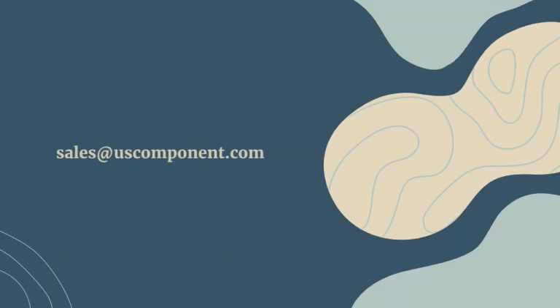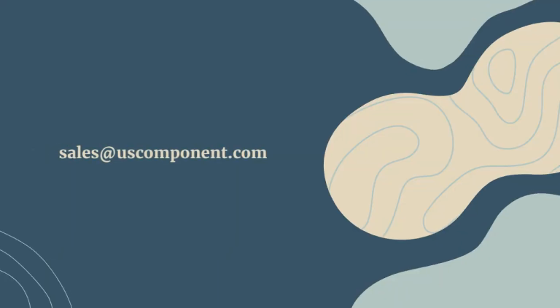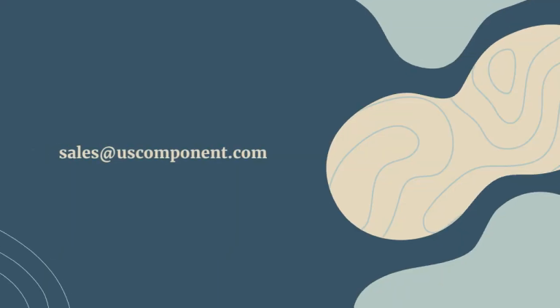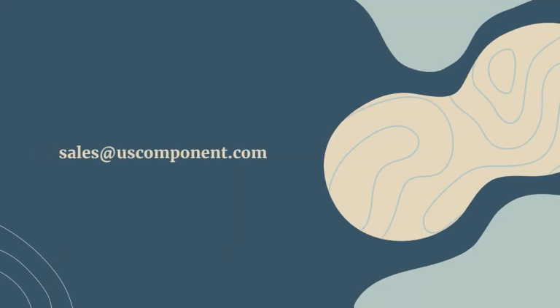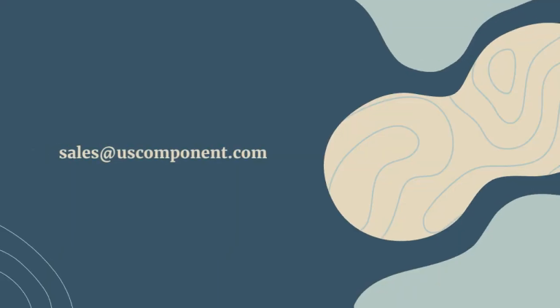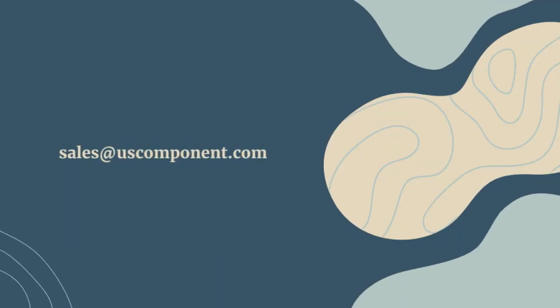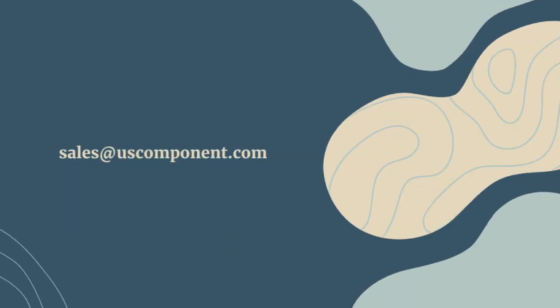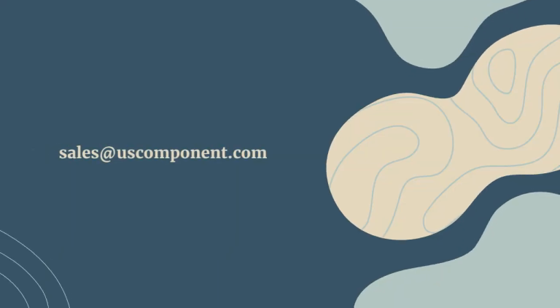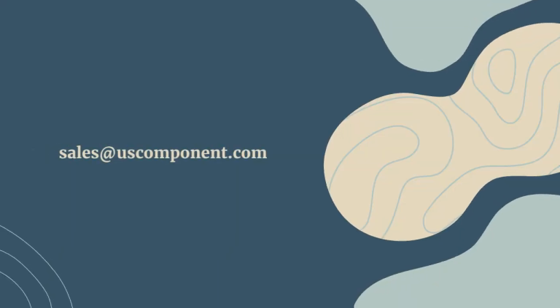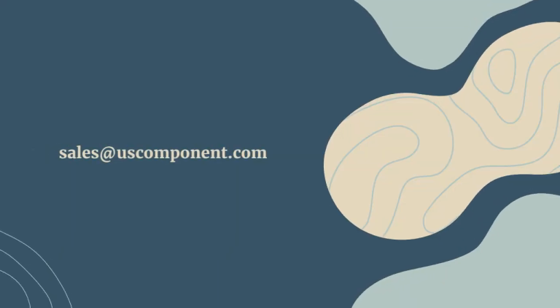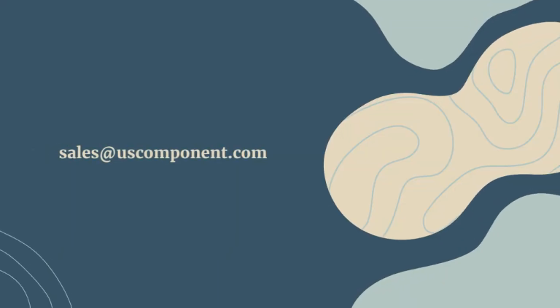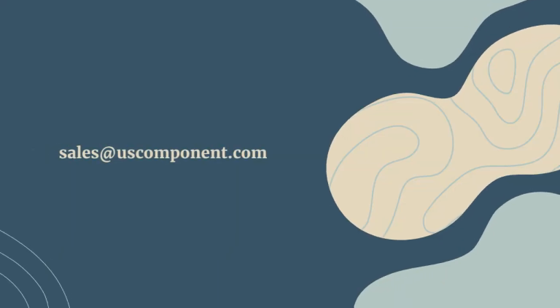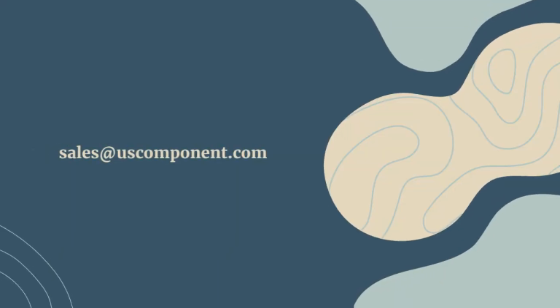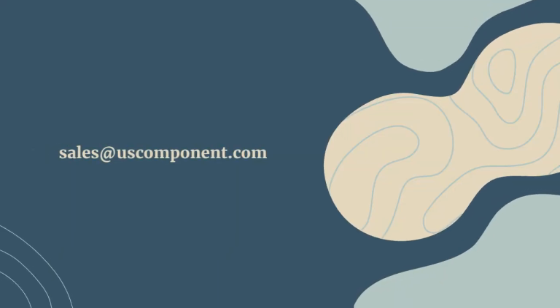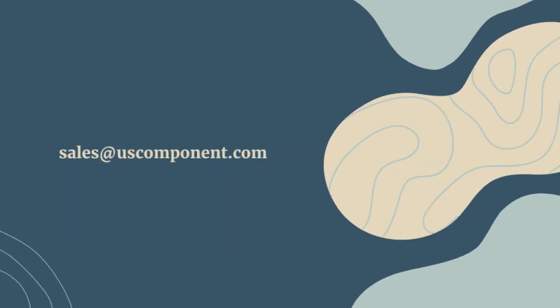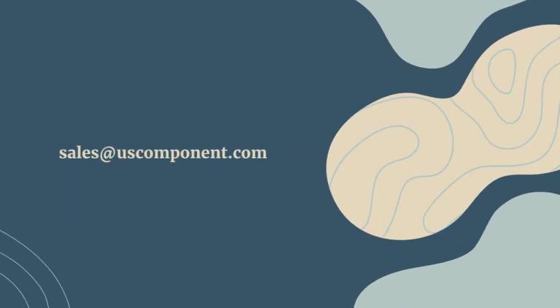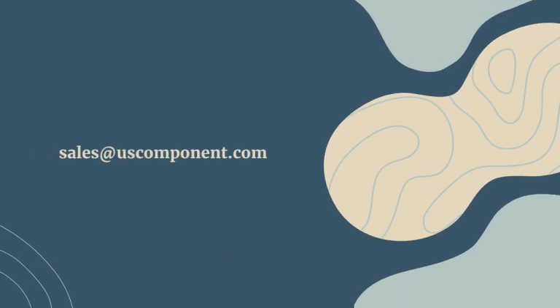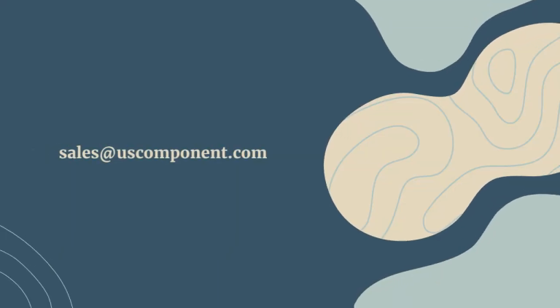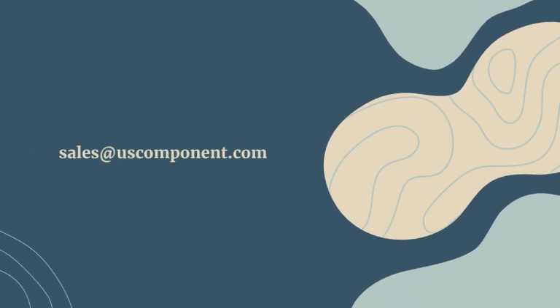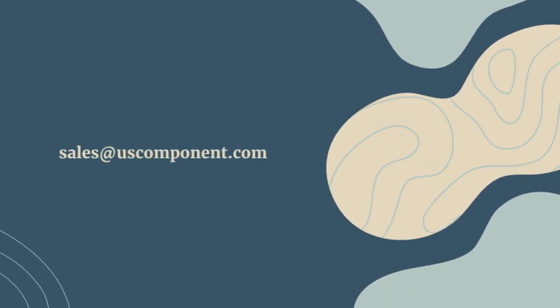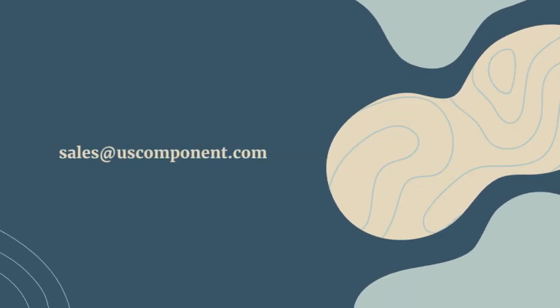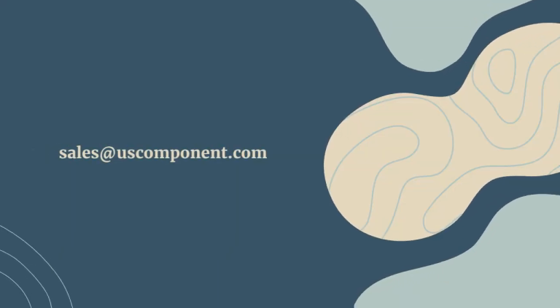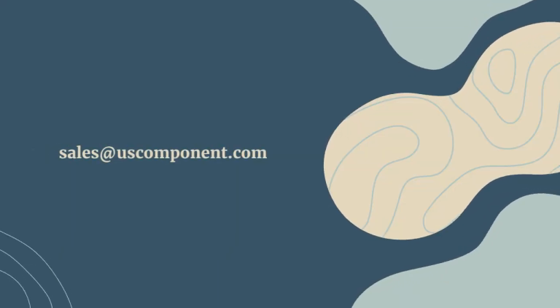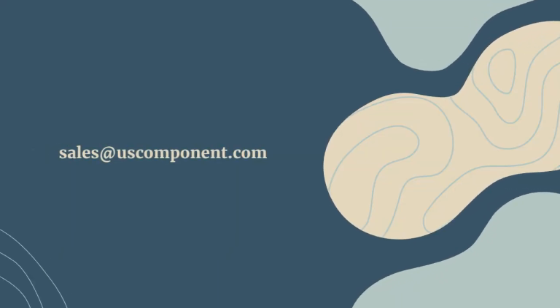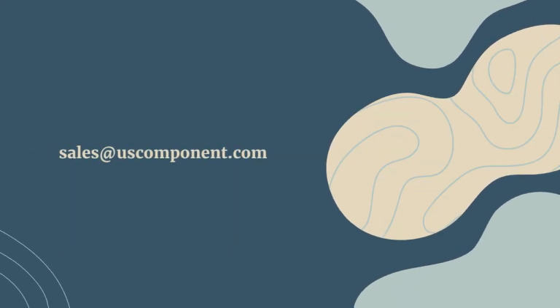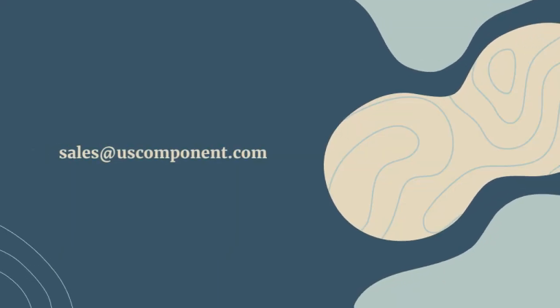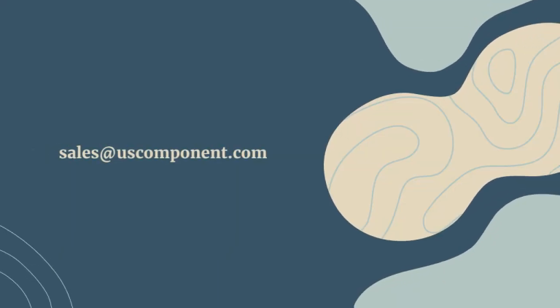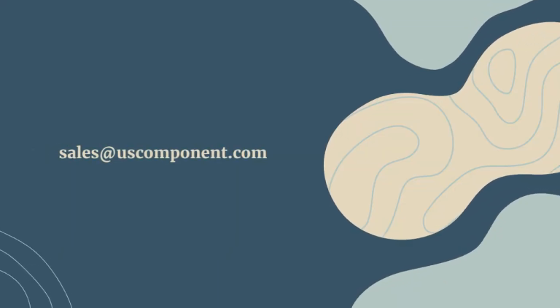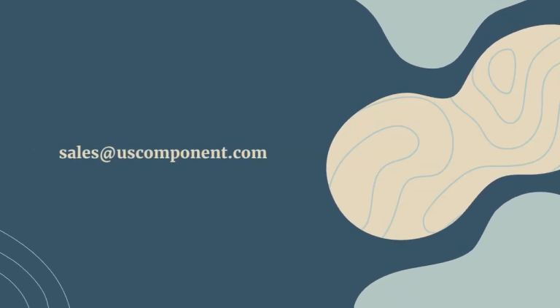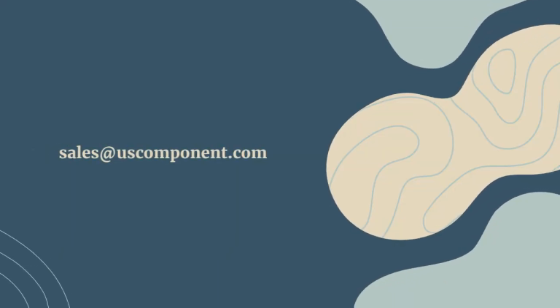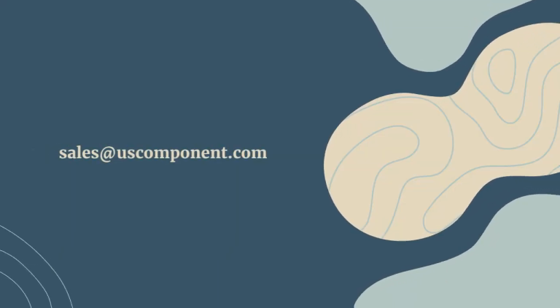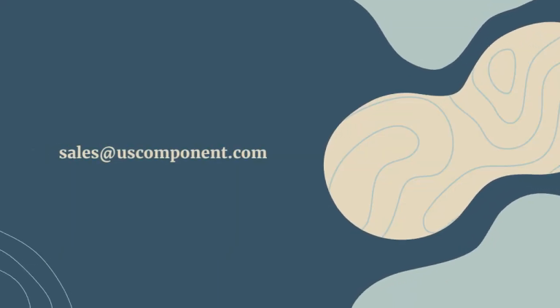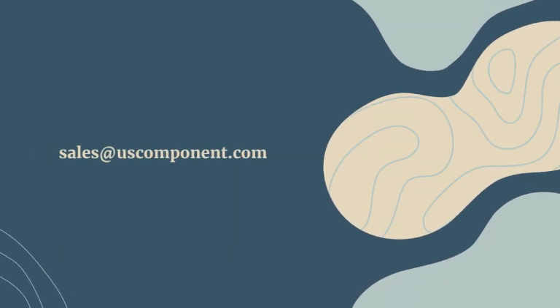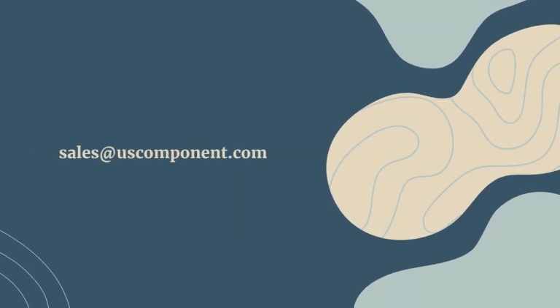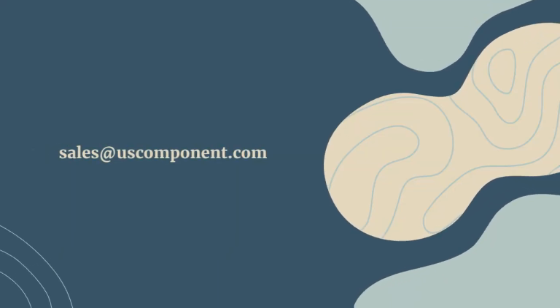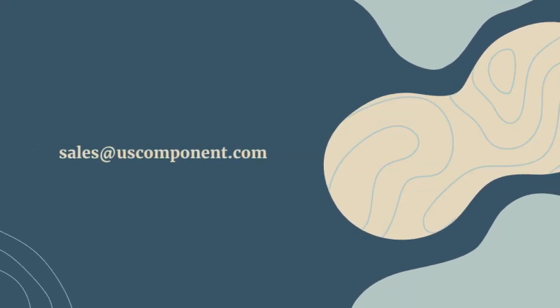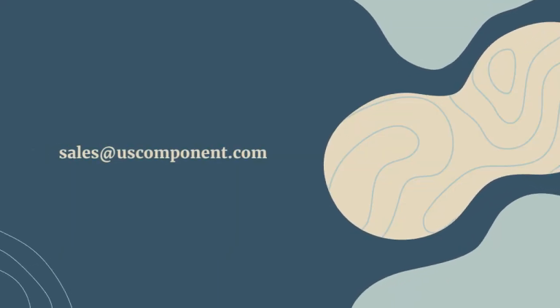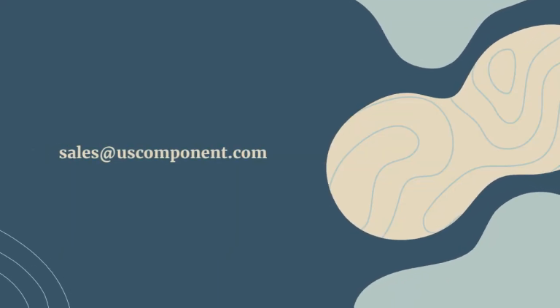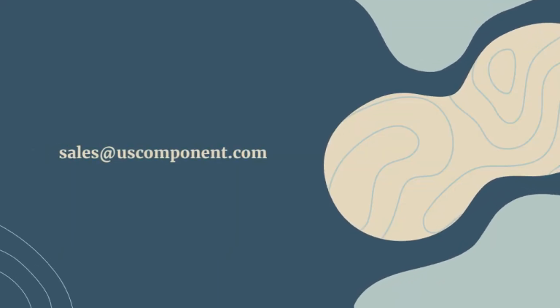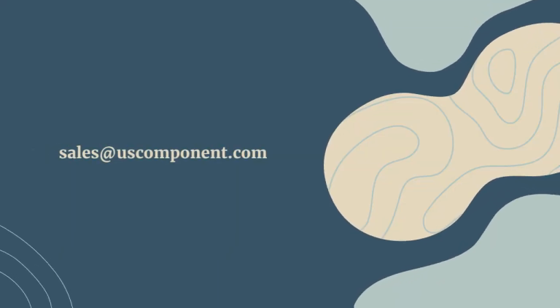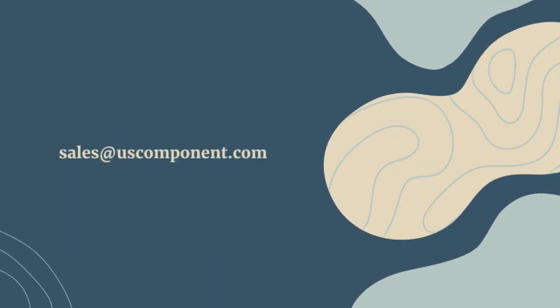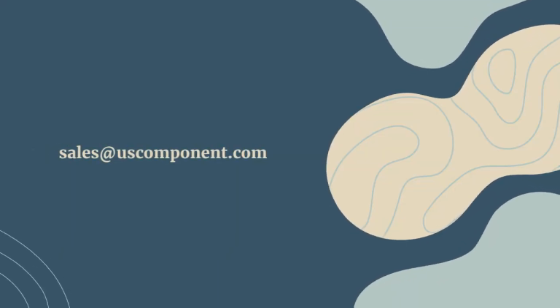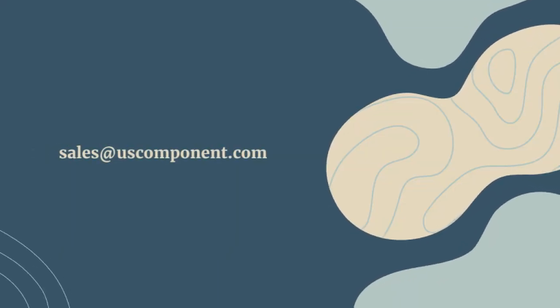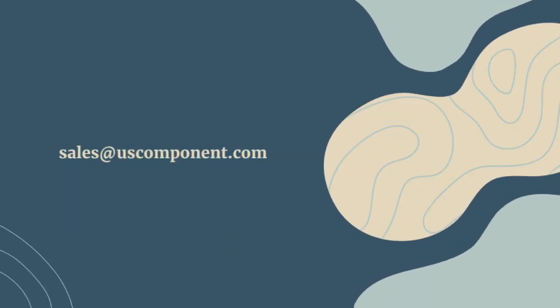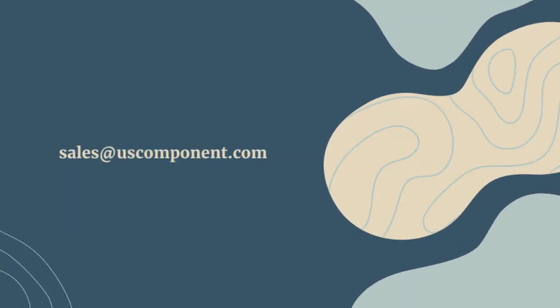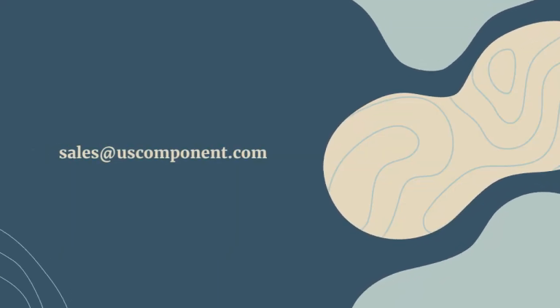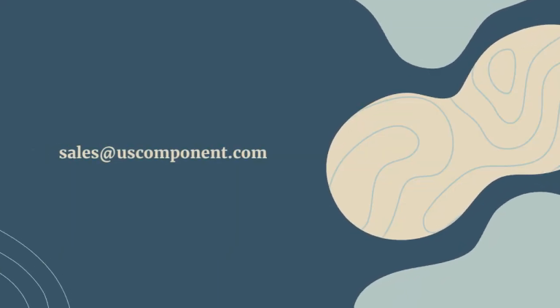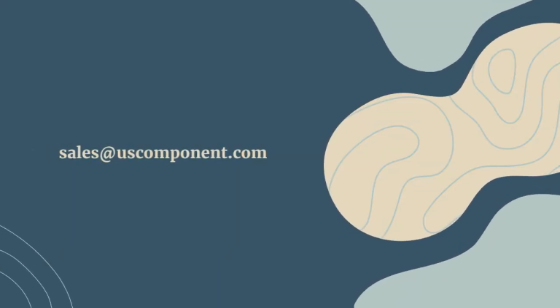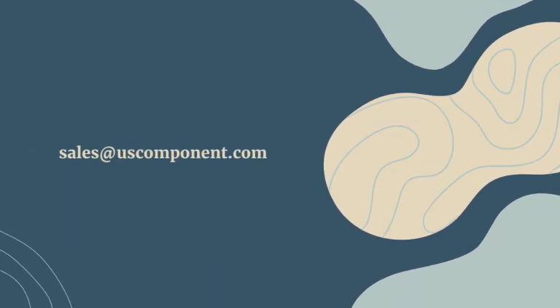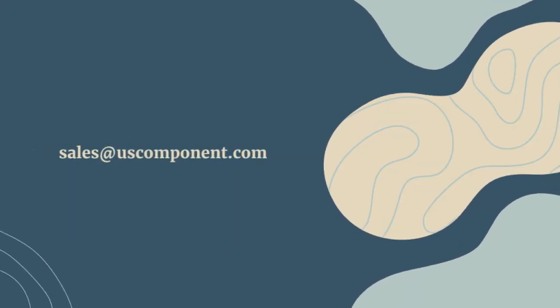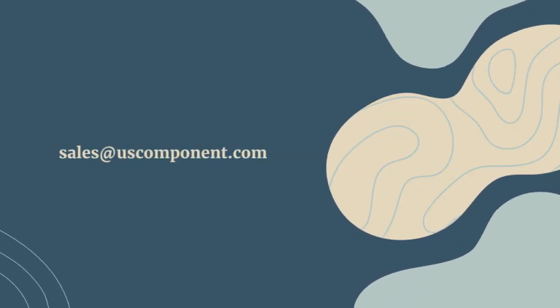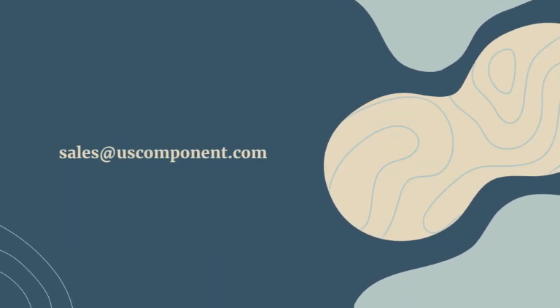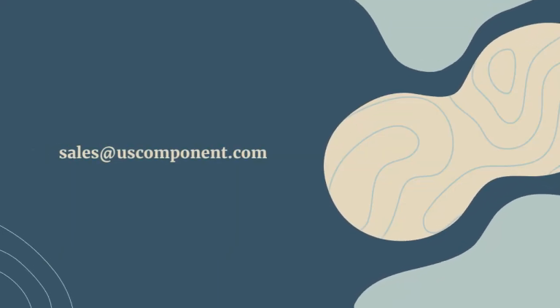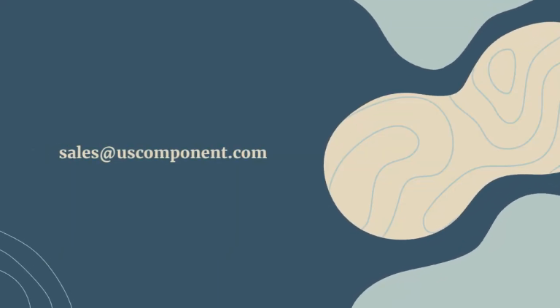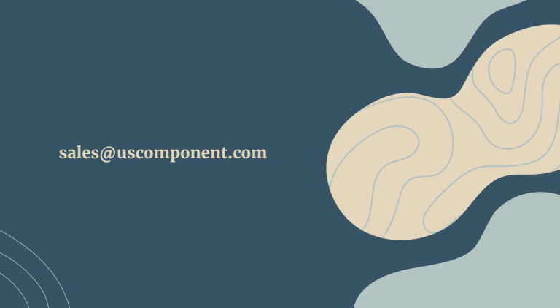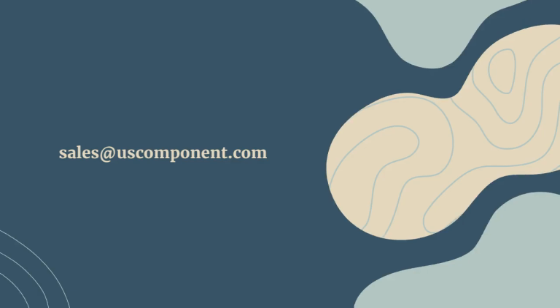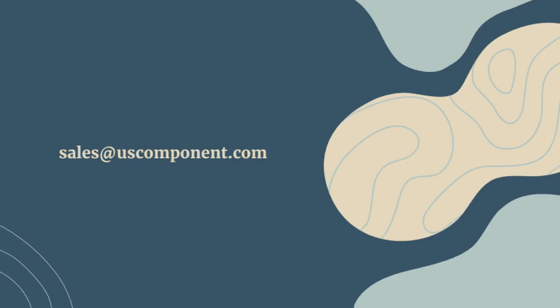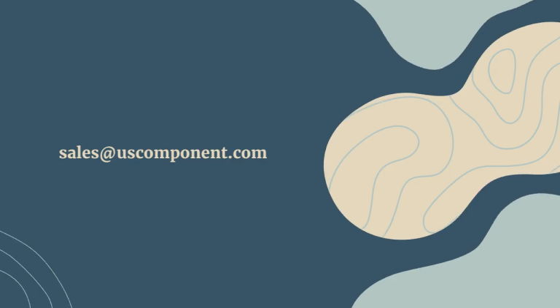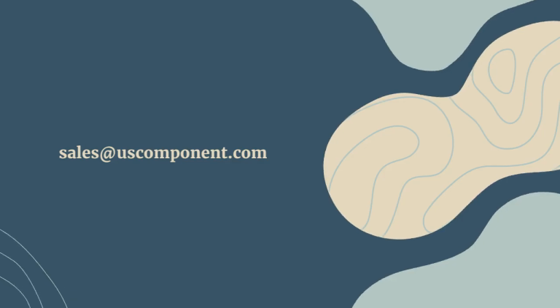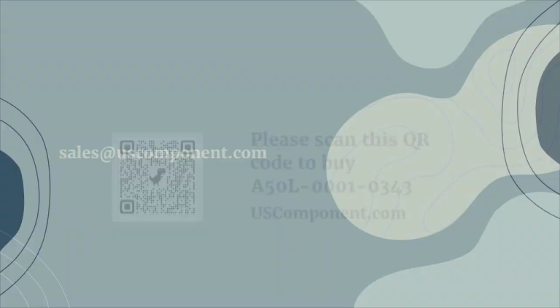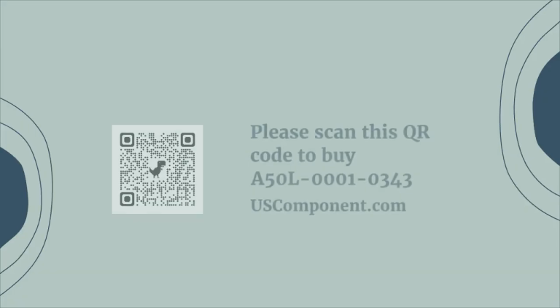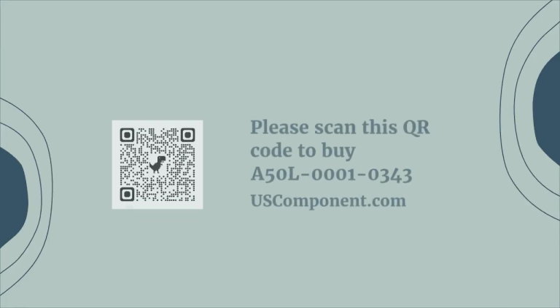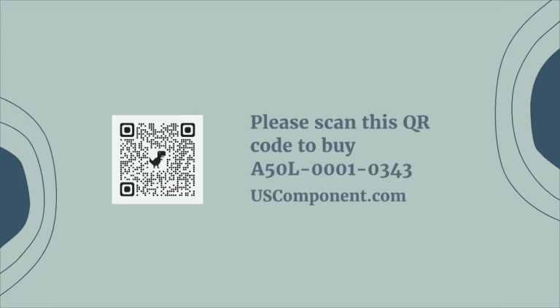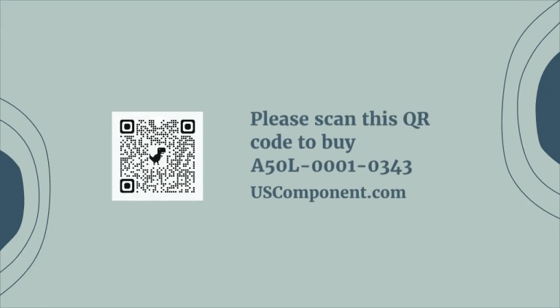Ready to buy the A50L-0001-0343? Please contact sales at uscomponent.com. Thank you.